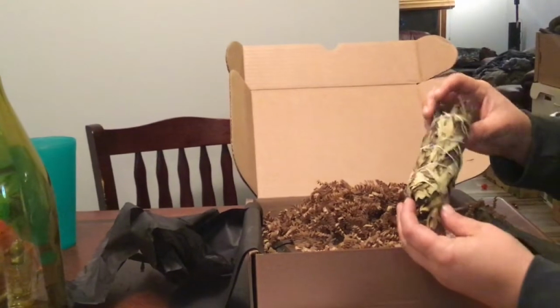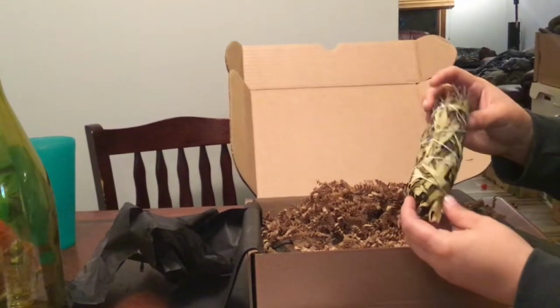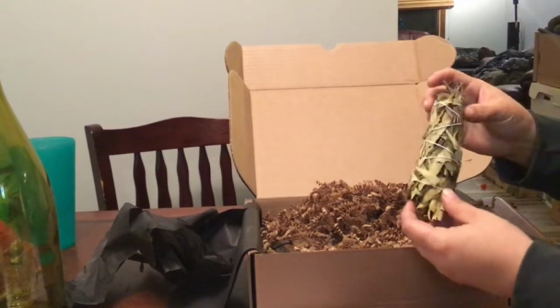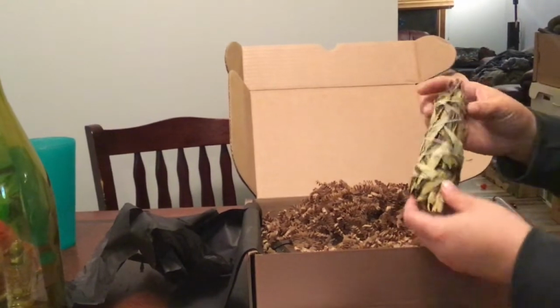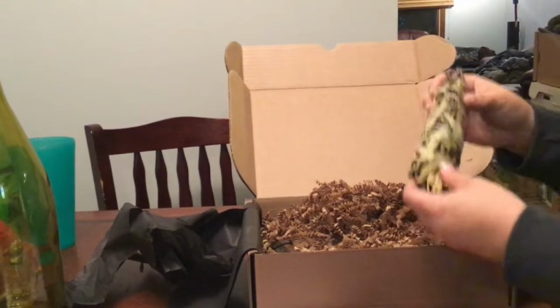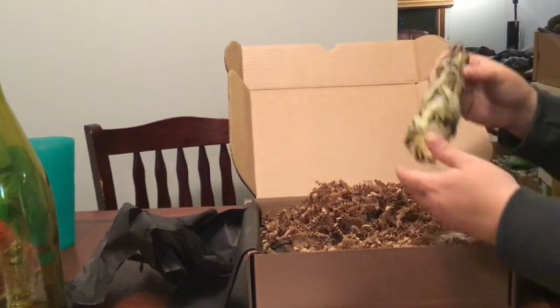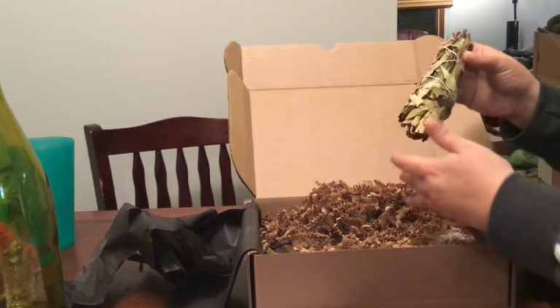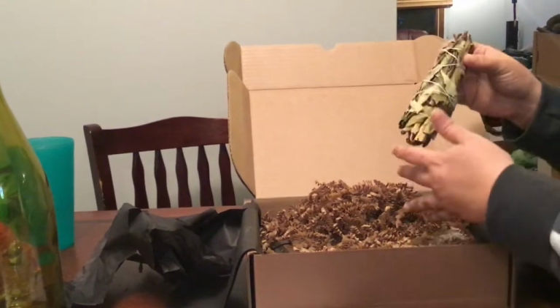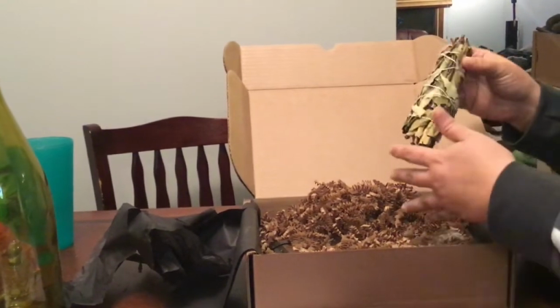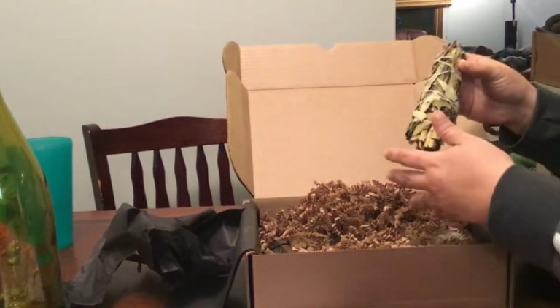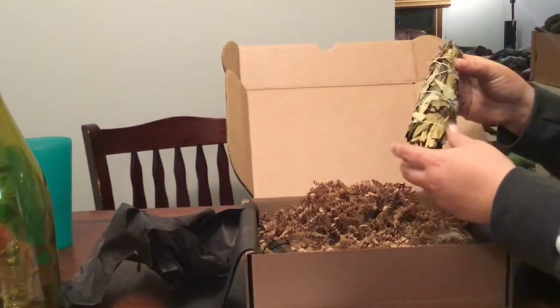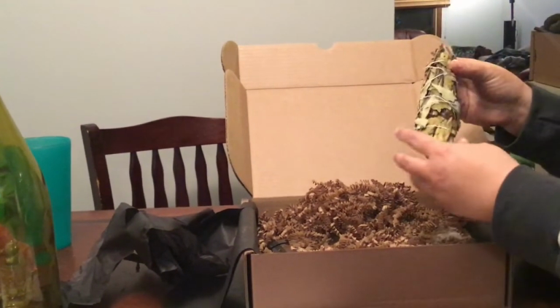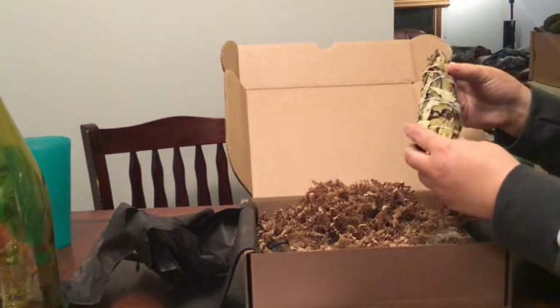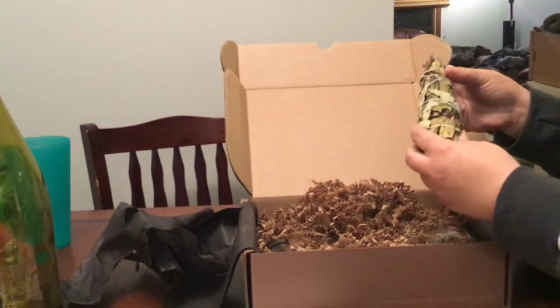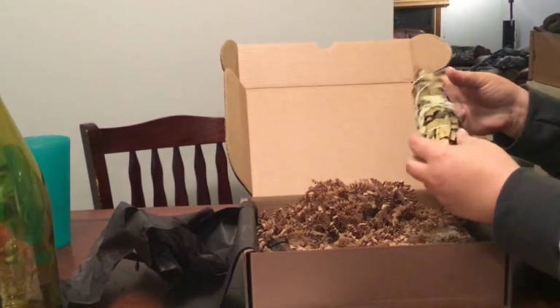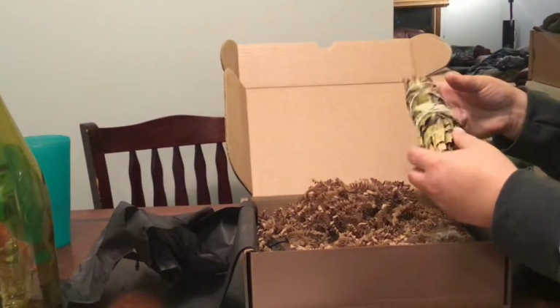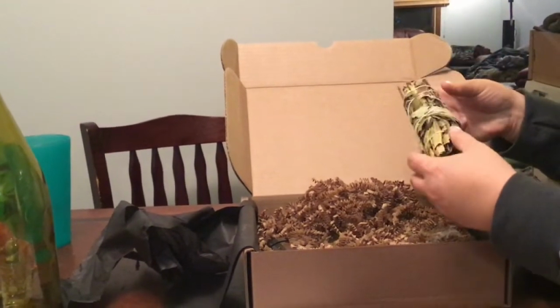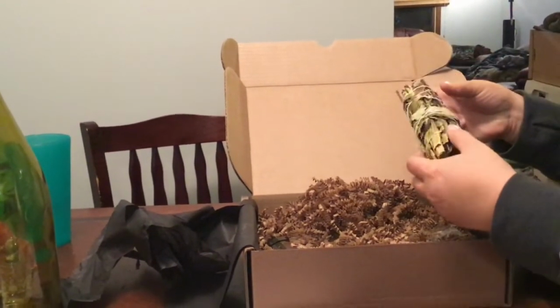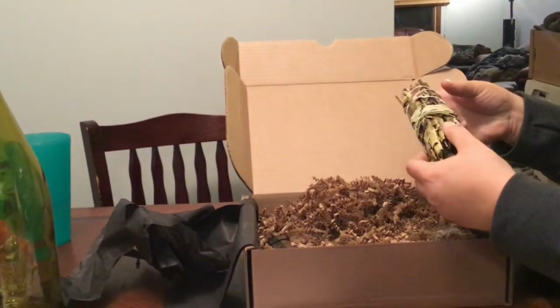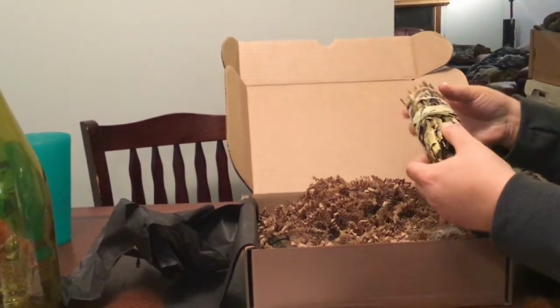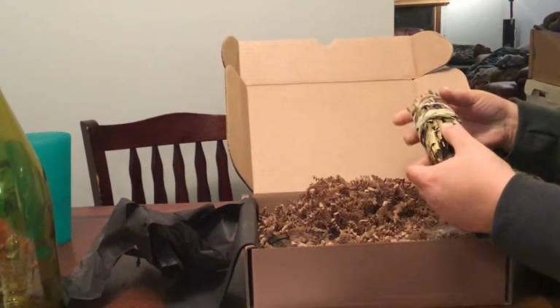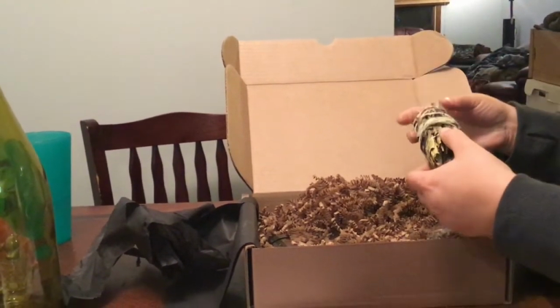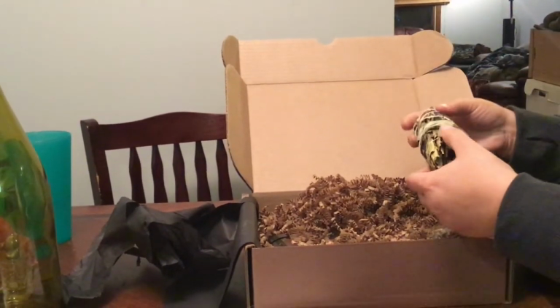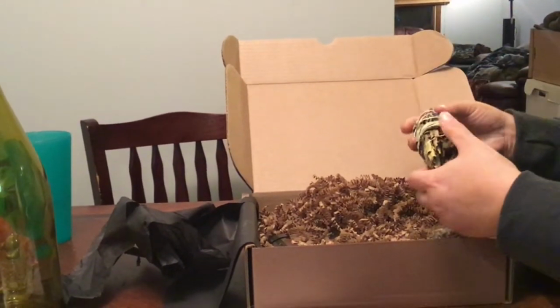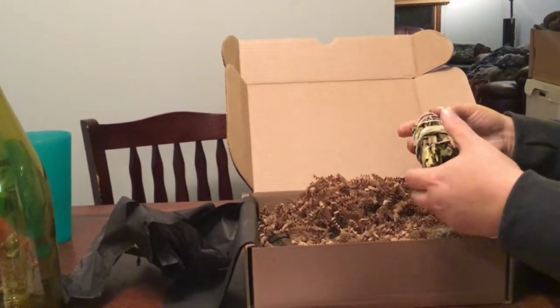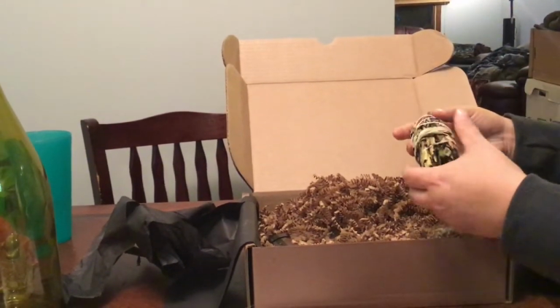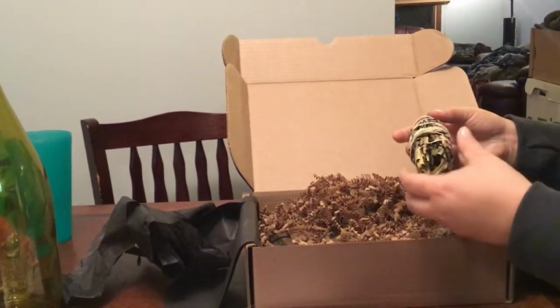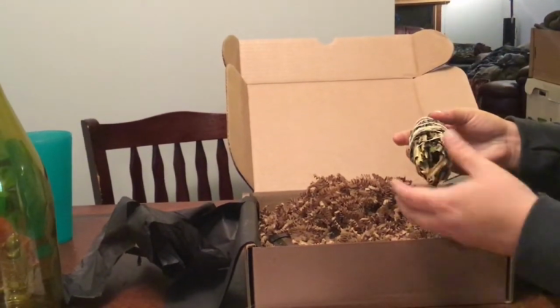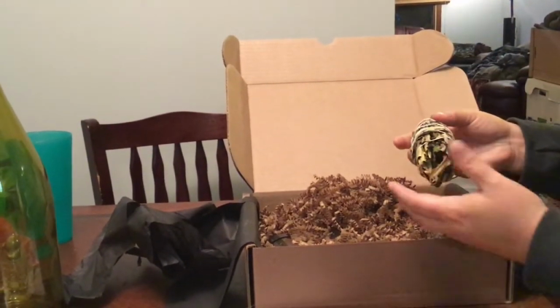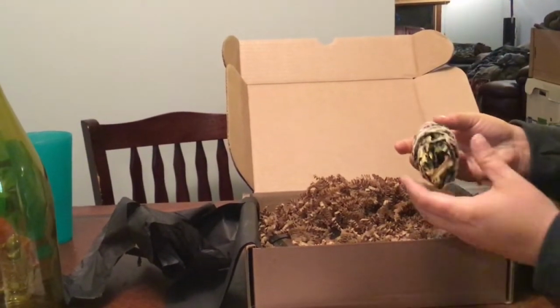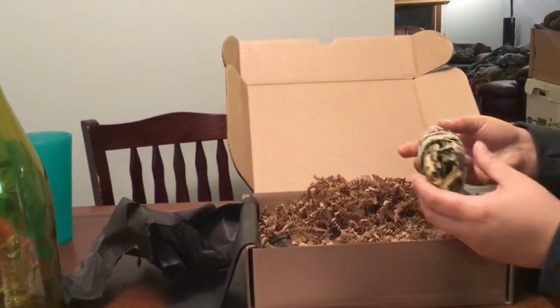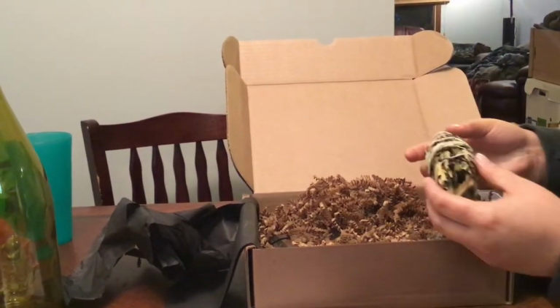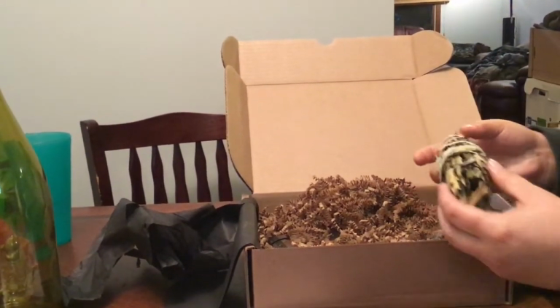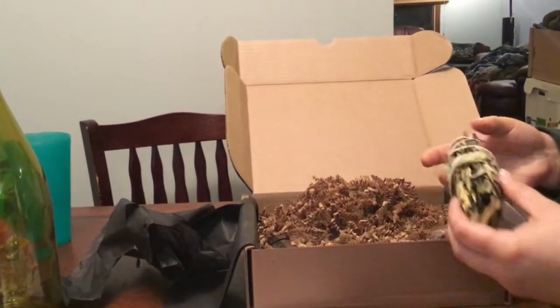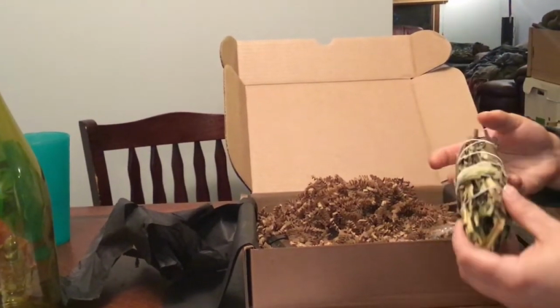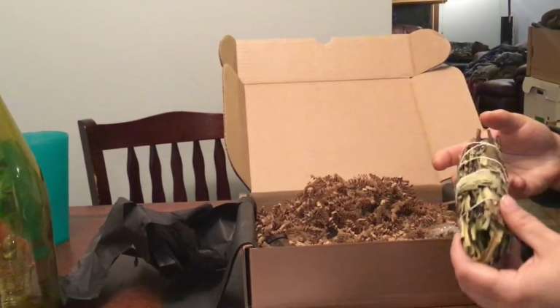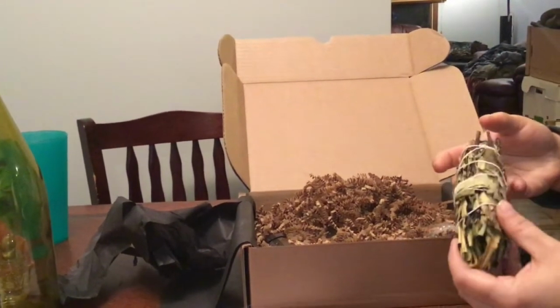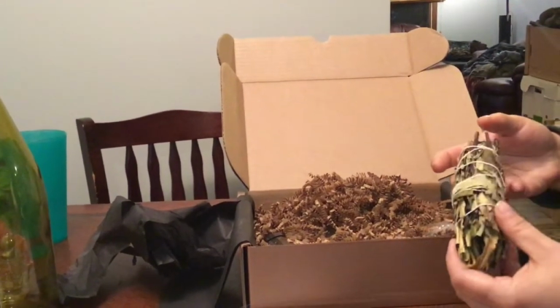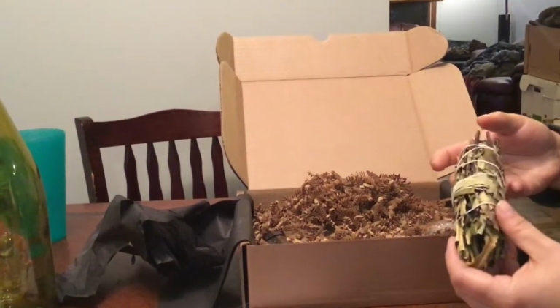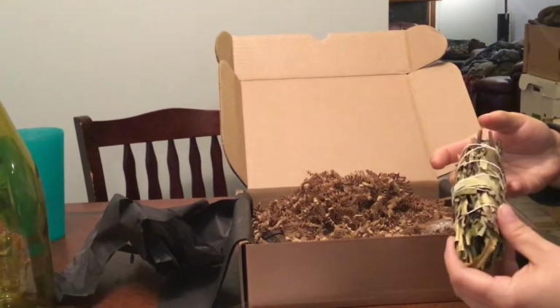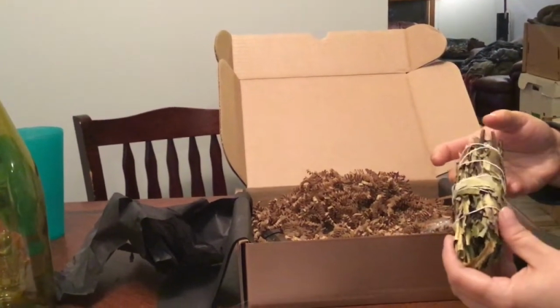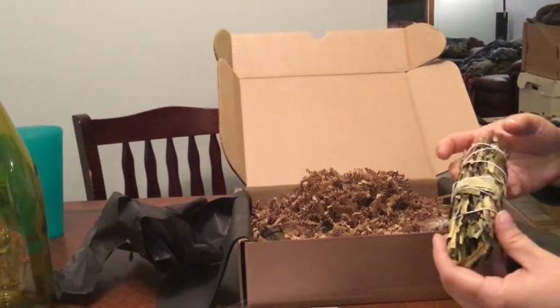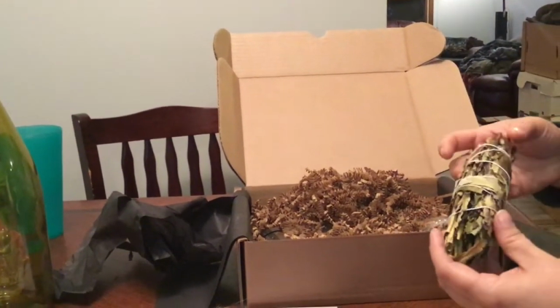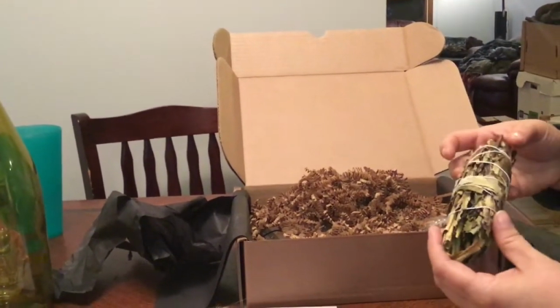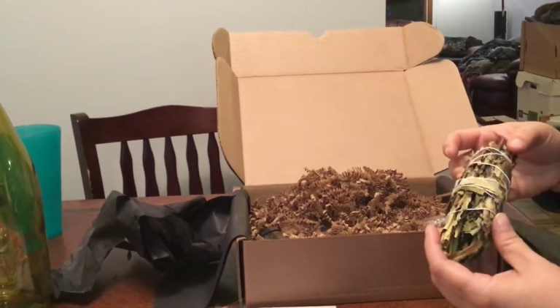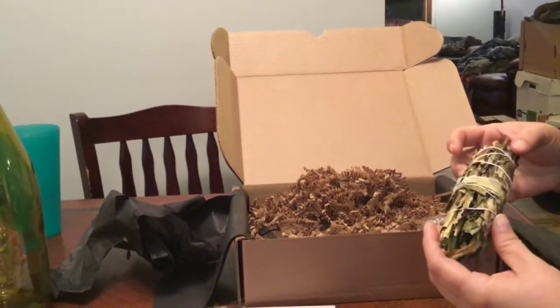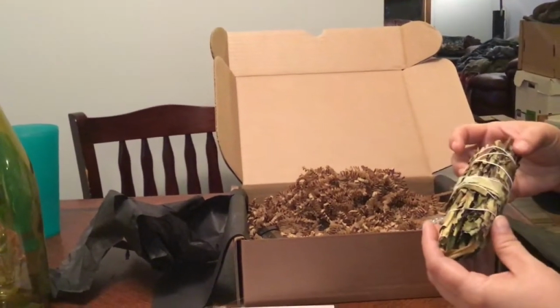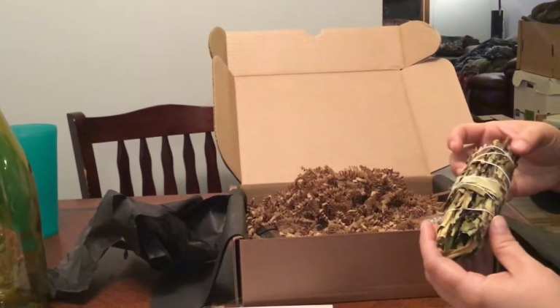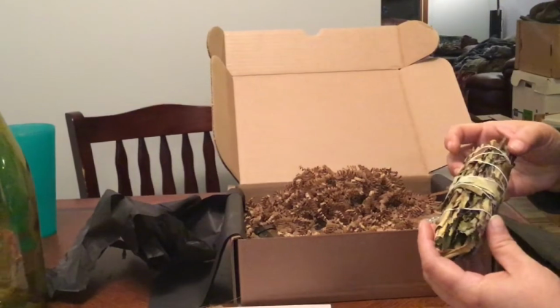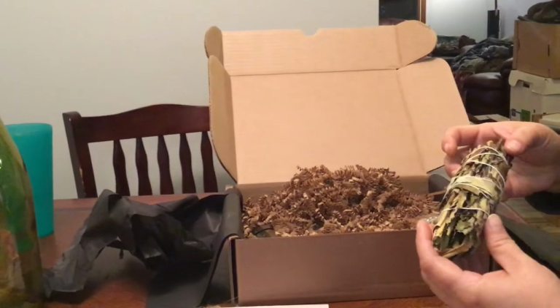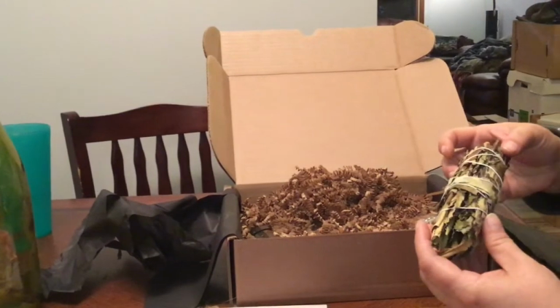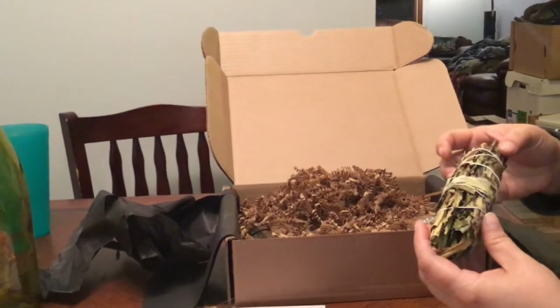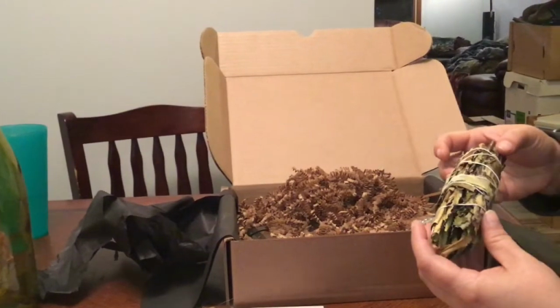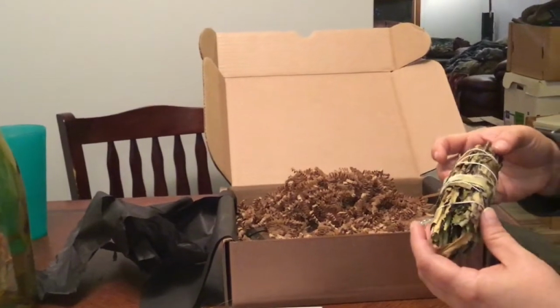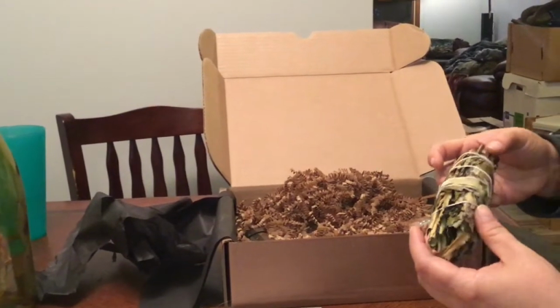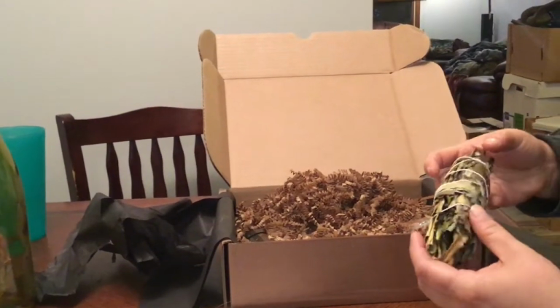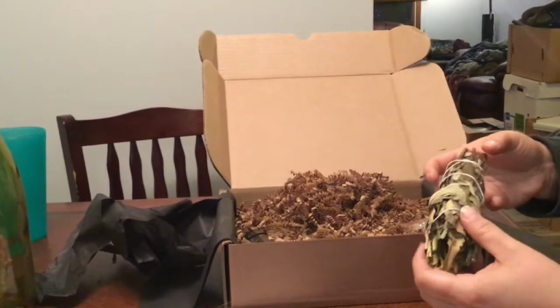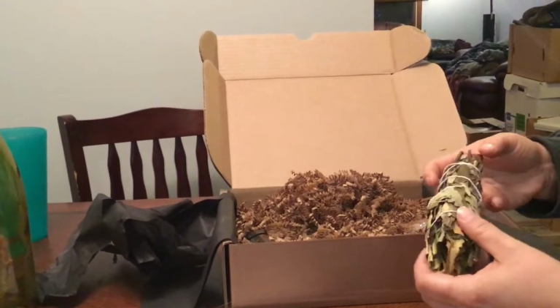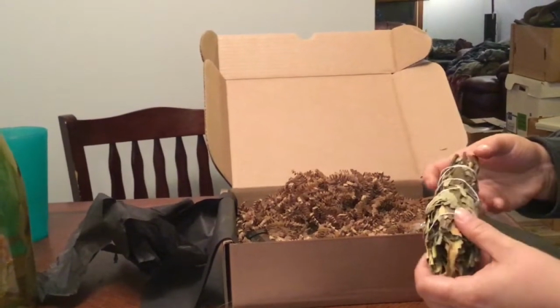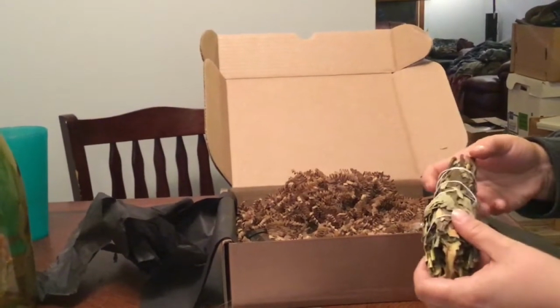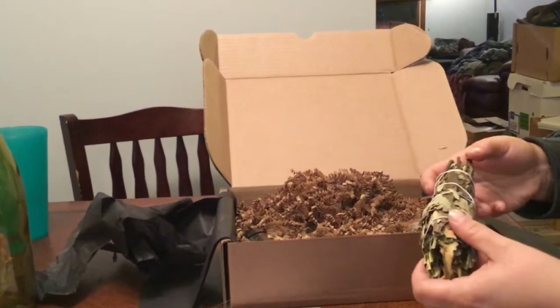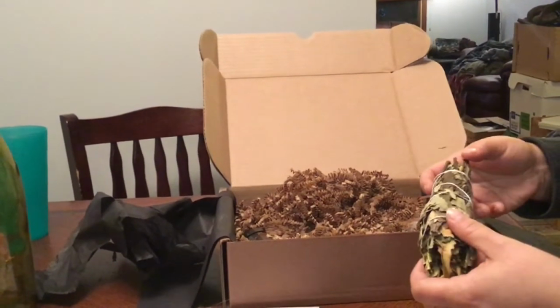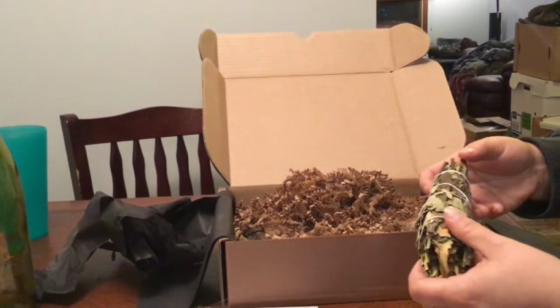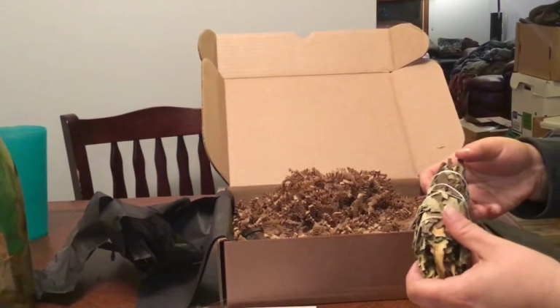Oh, that is a nice bundle there — I don't want to start shedding, but that looks lovely.